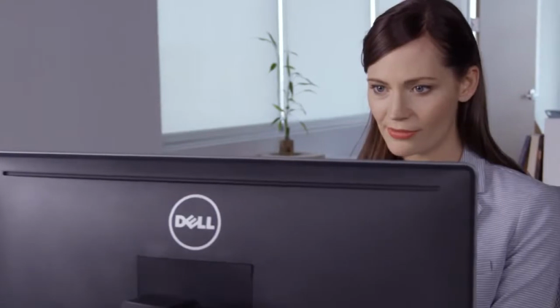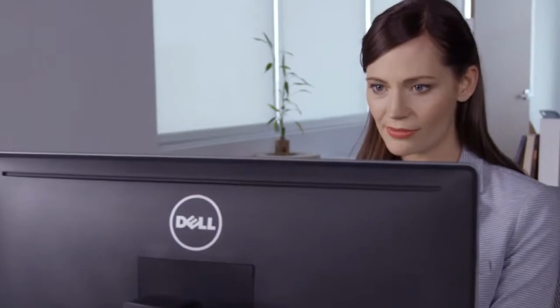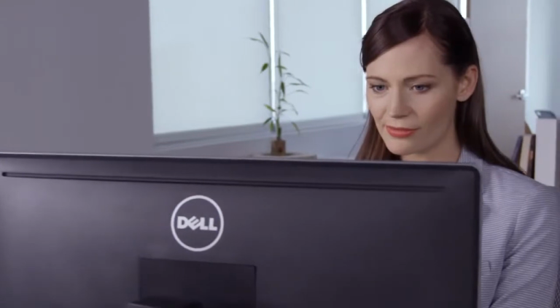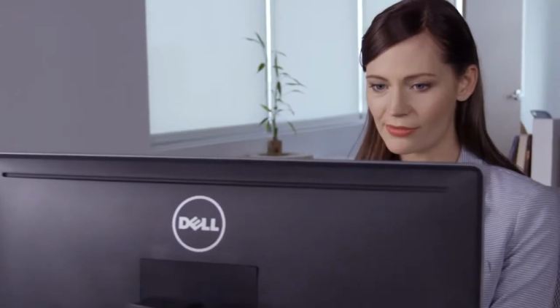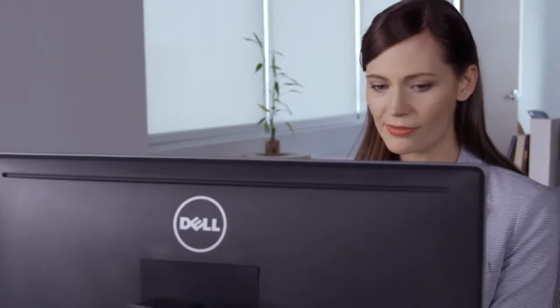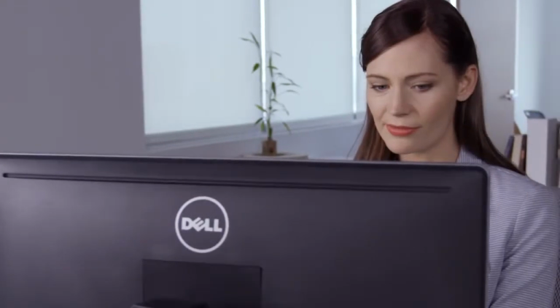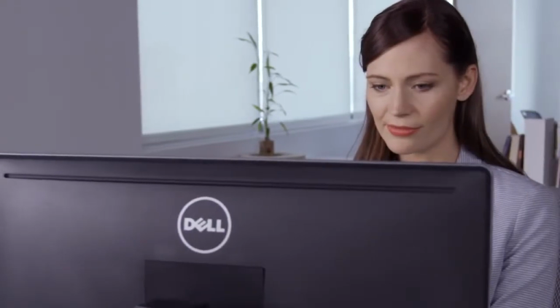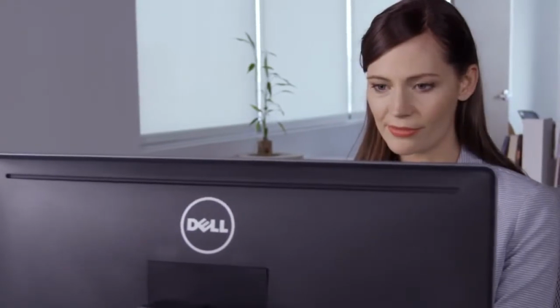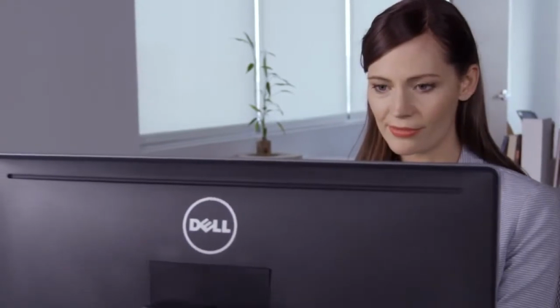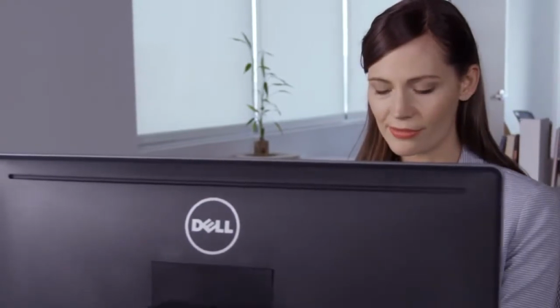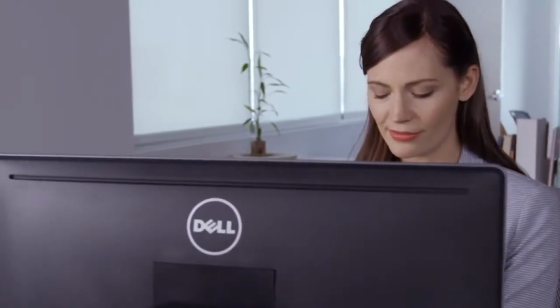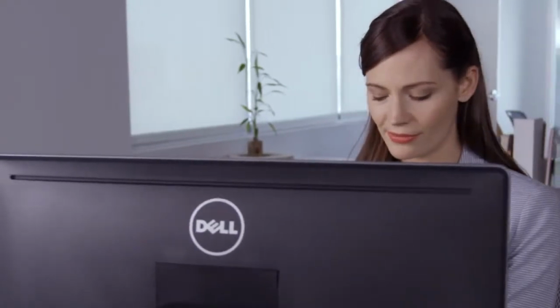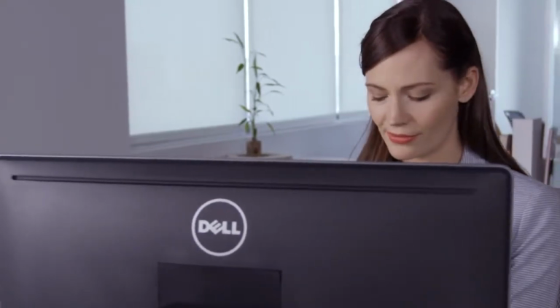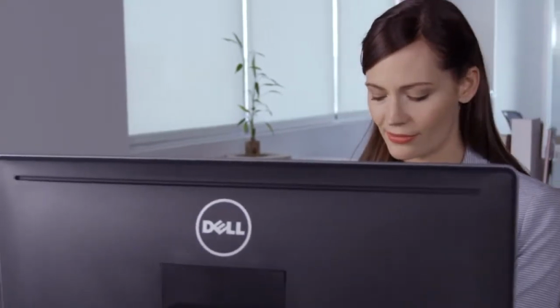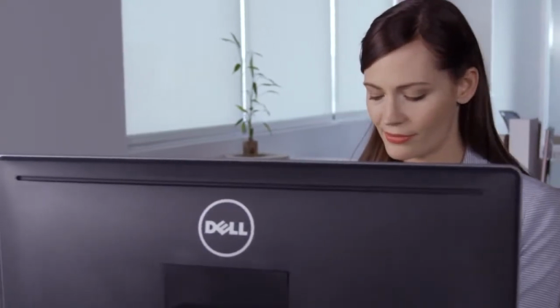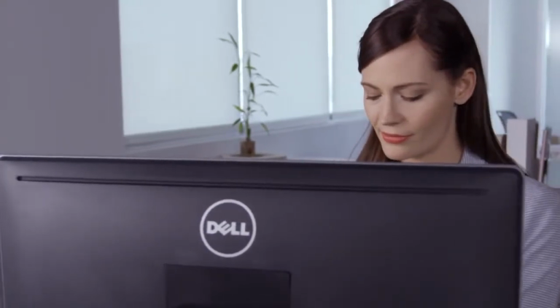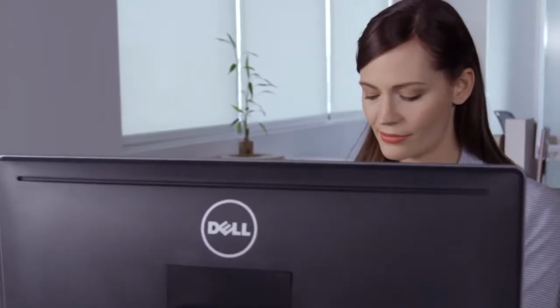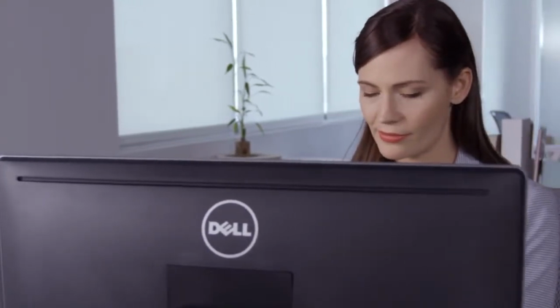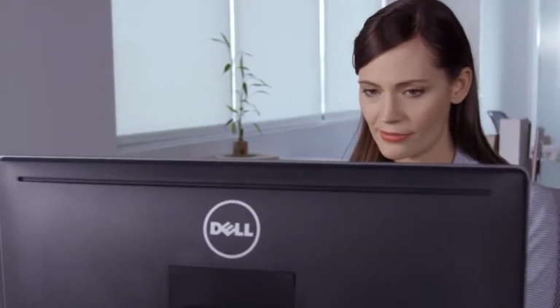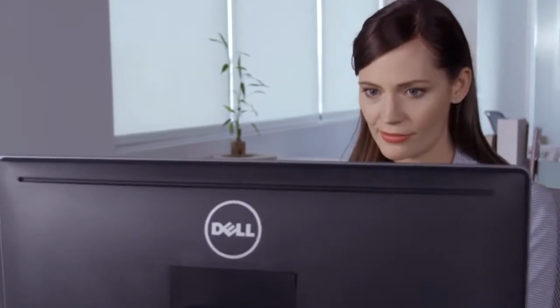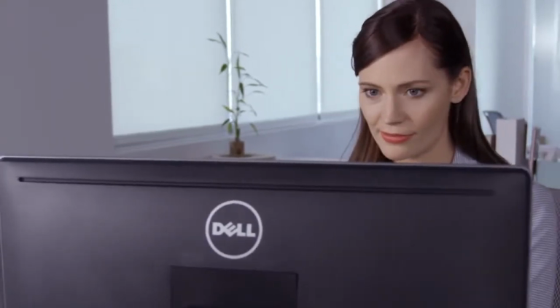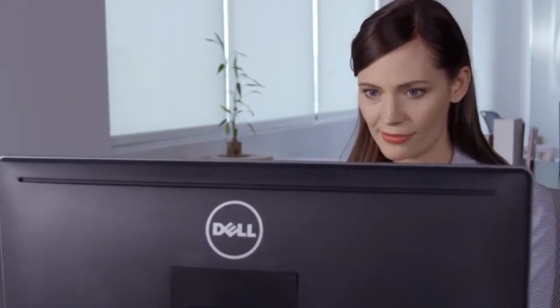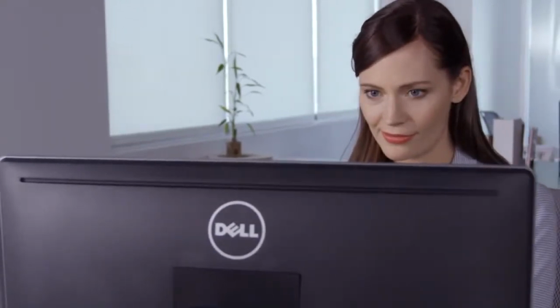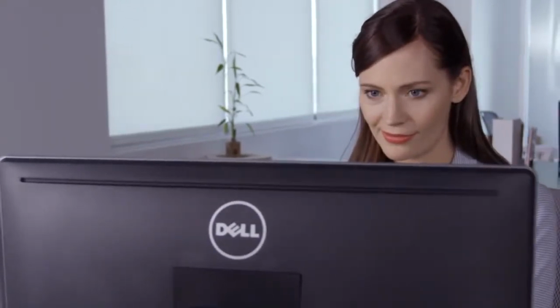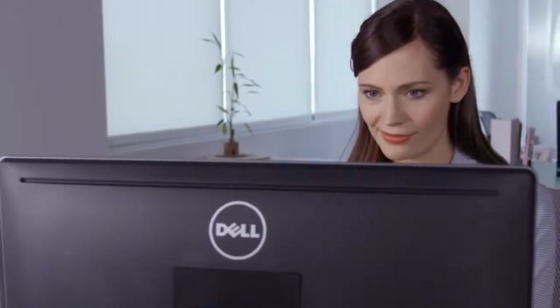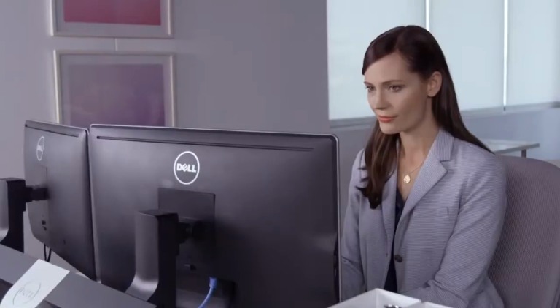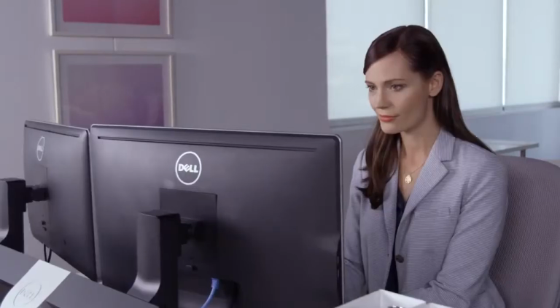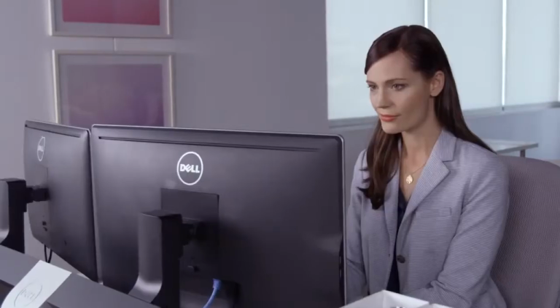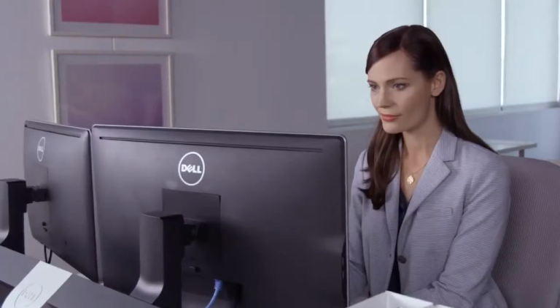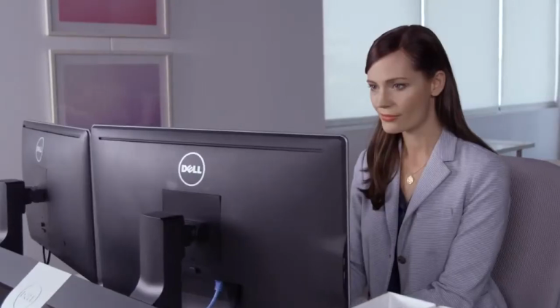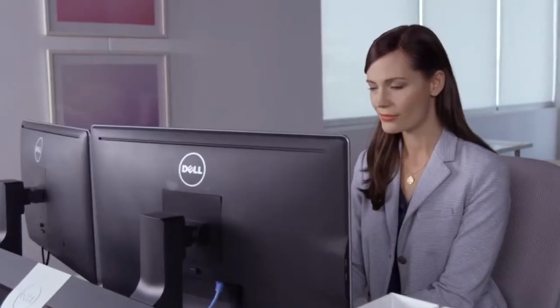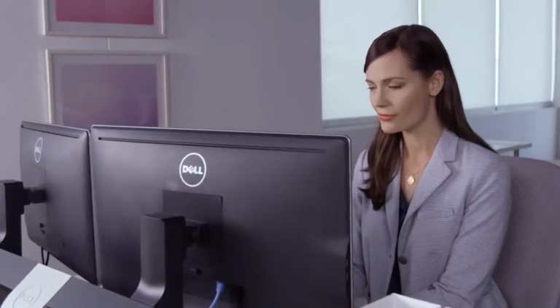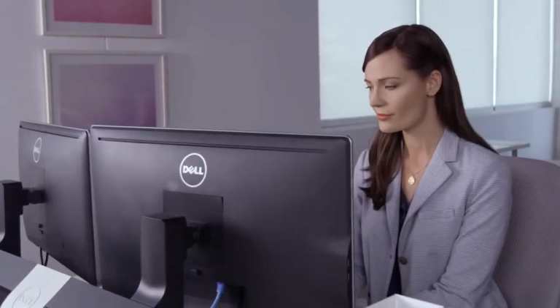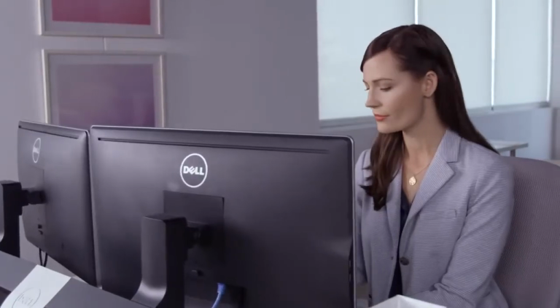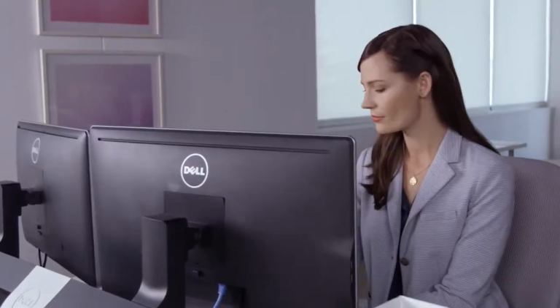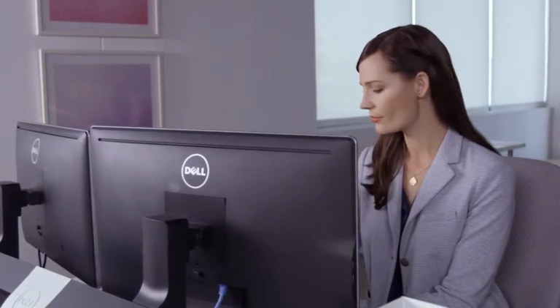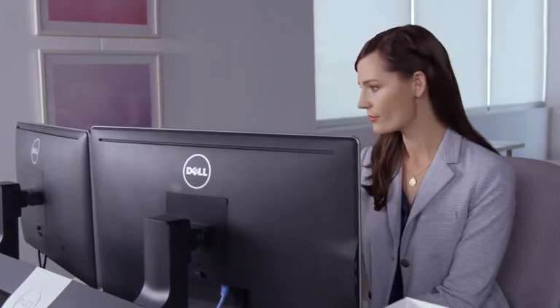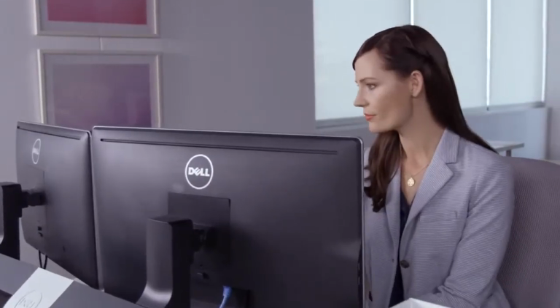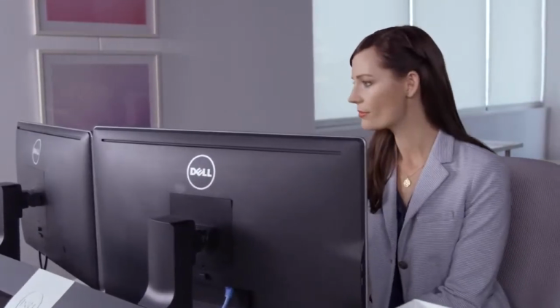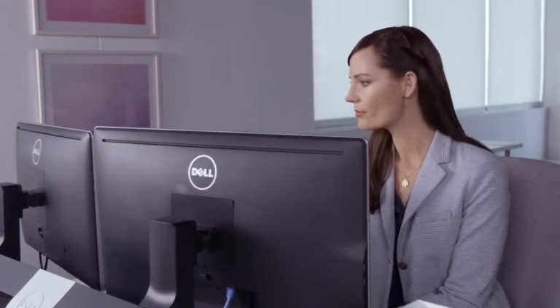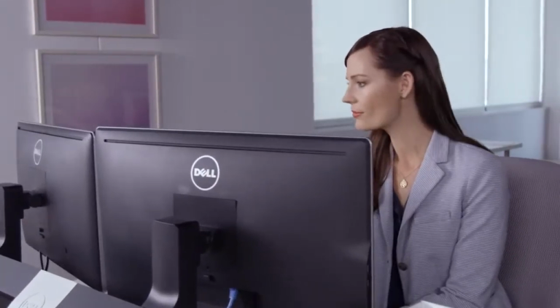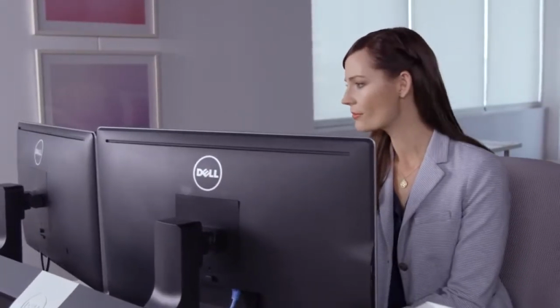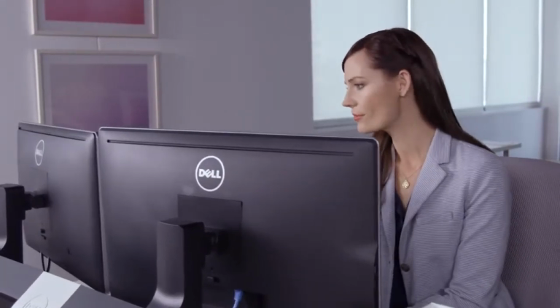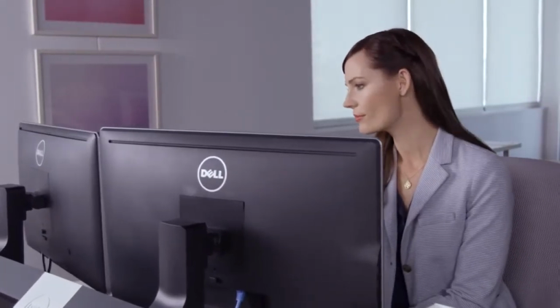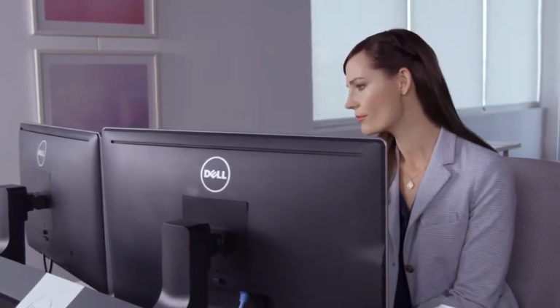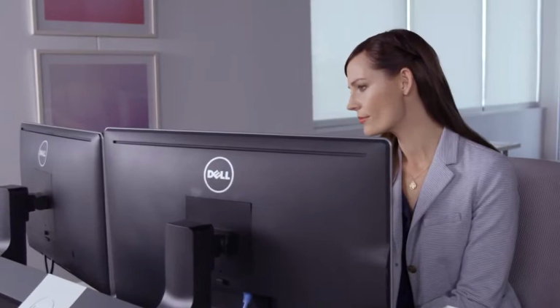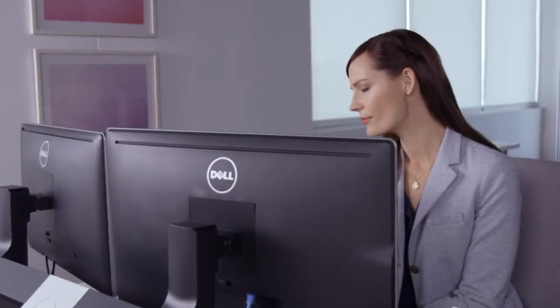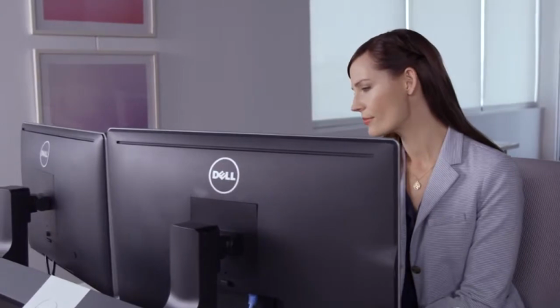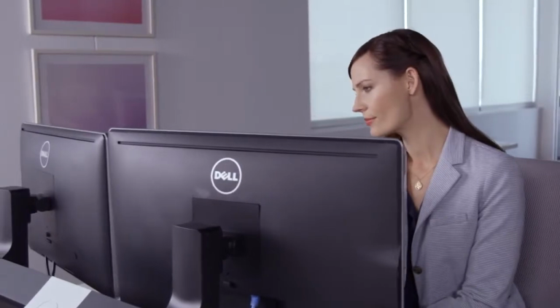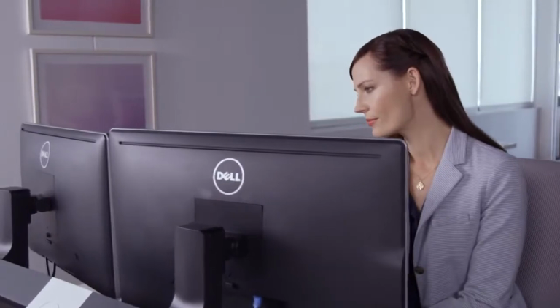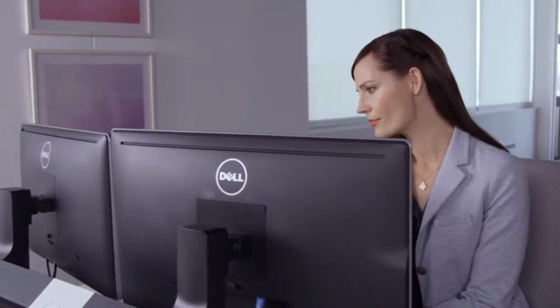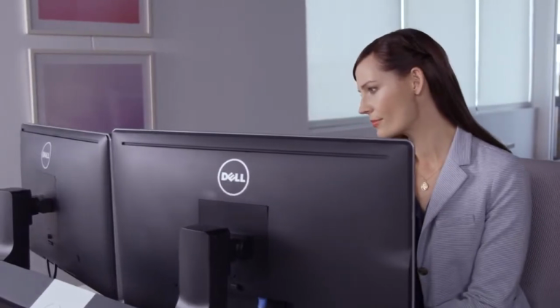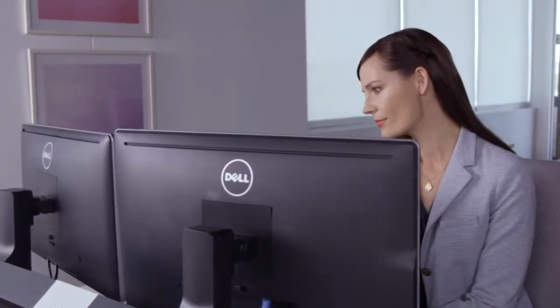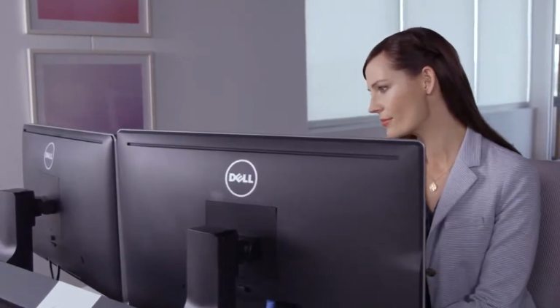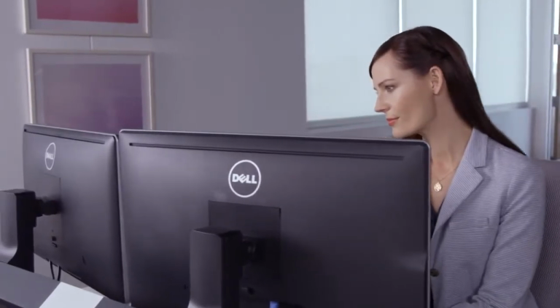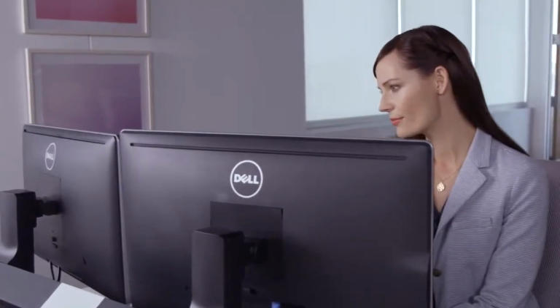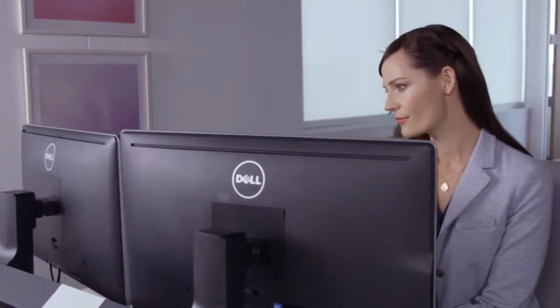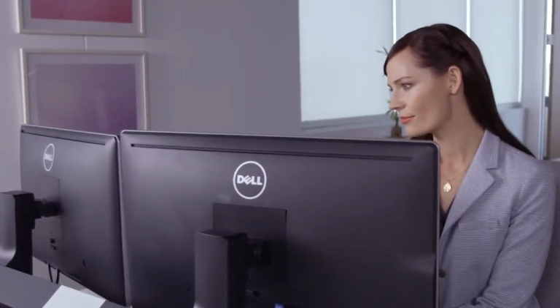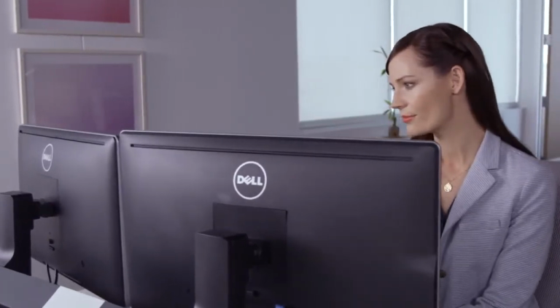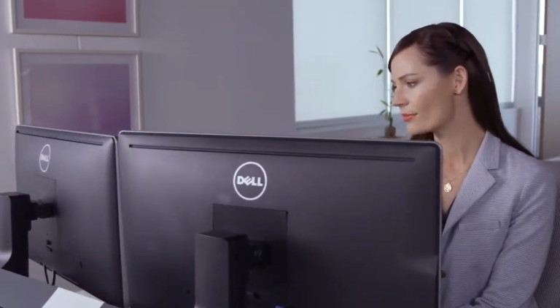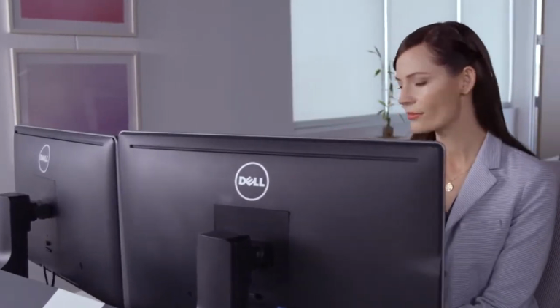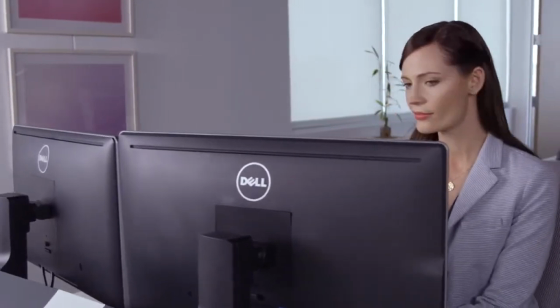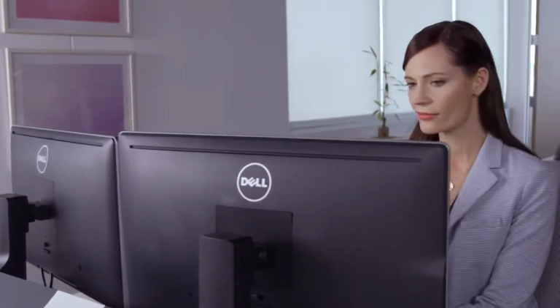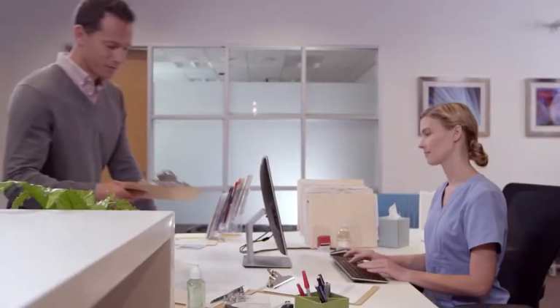With a sleek design and small footprint, it fits seamlessly into any space. So you can work comfortably, even on two displays.